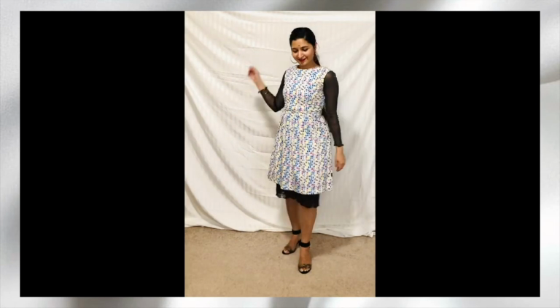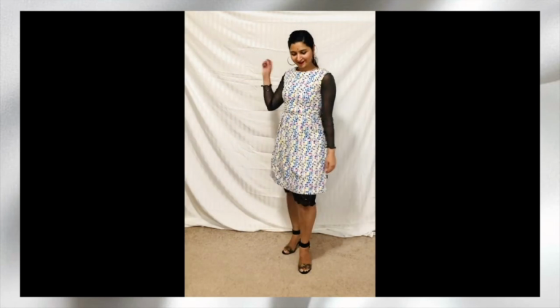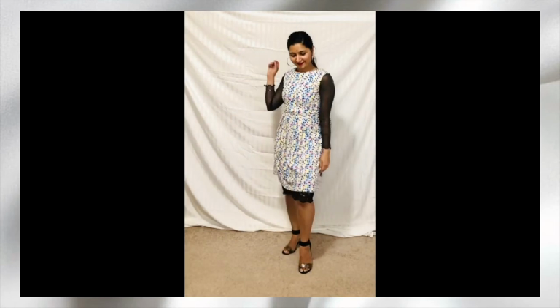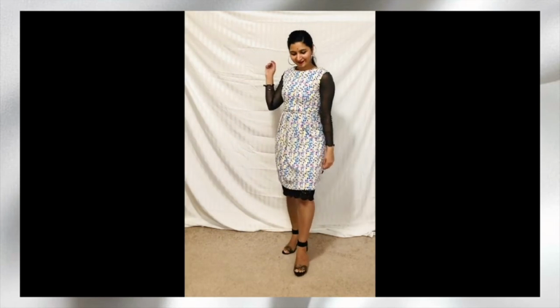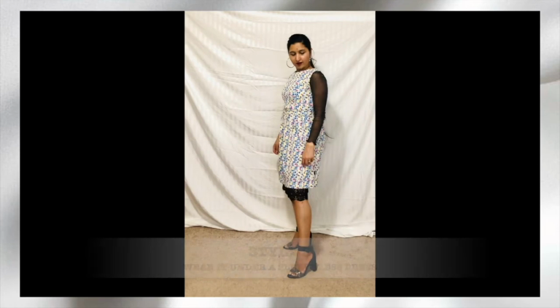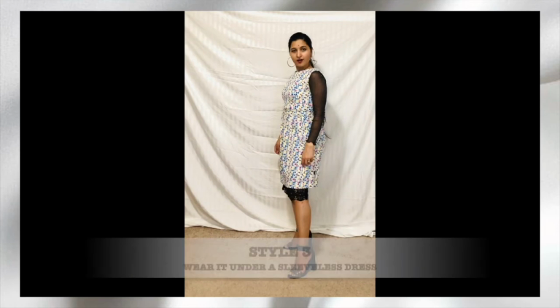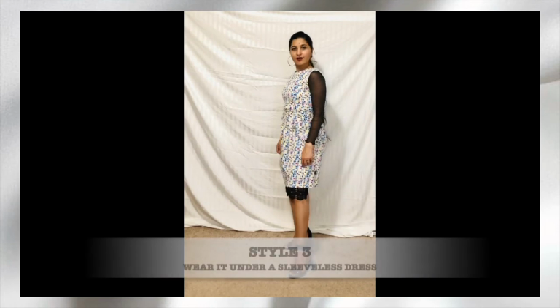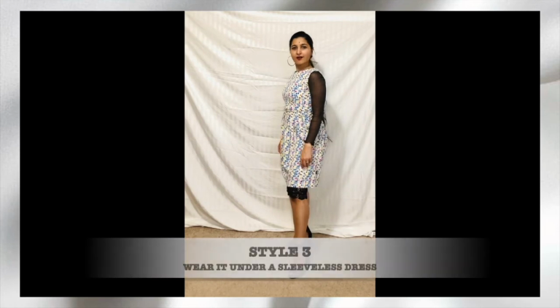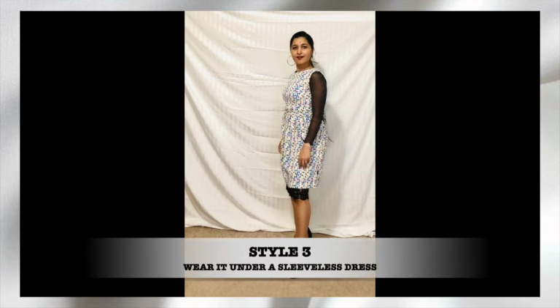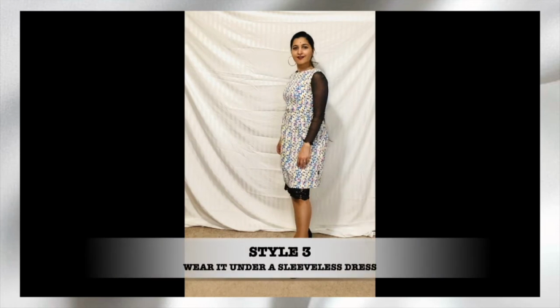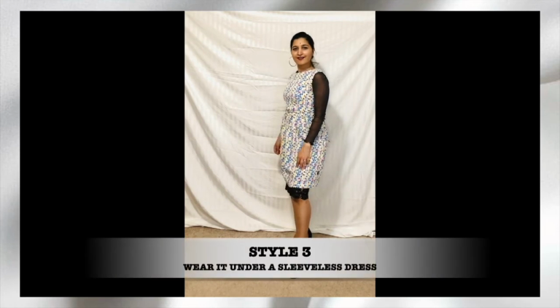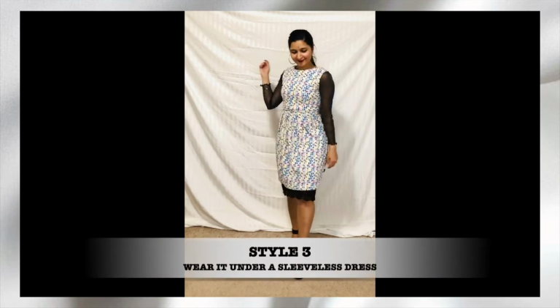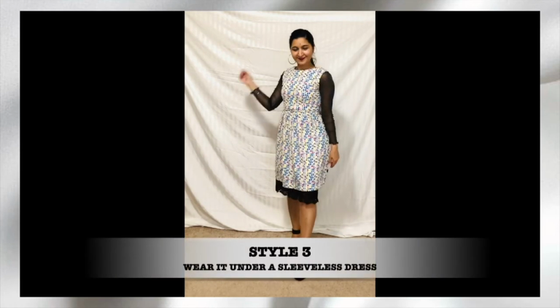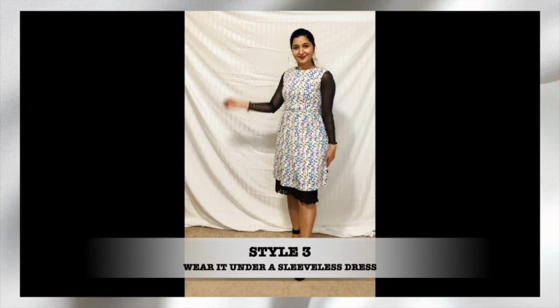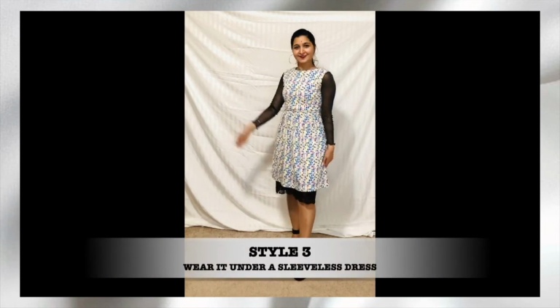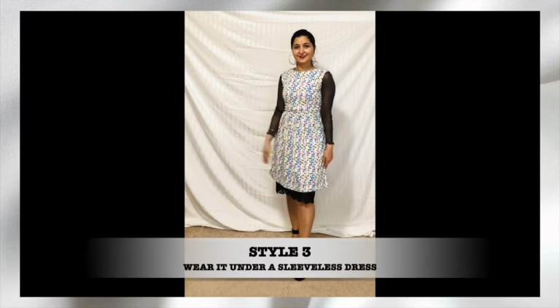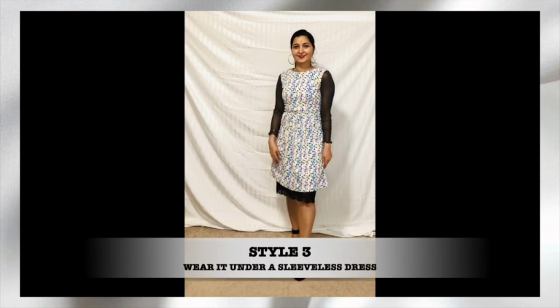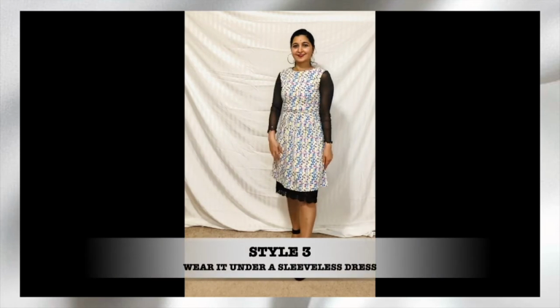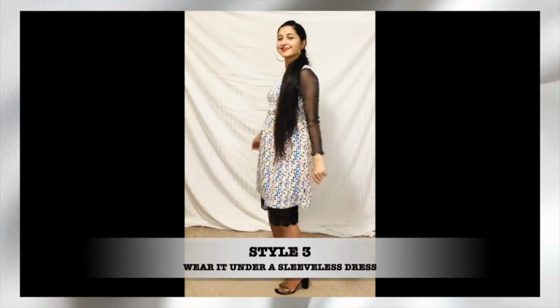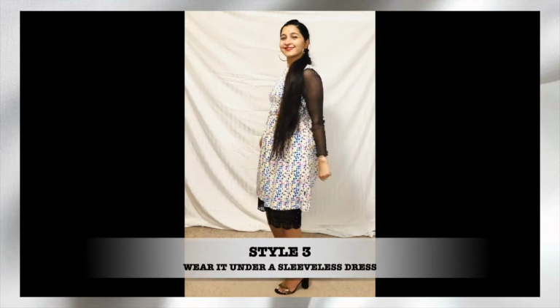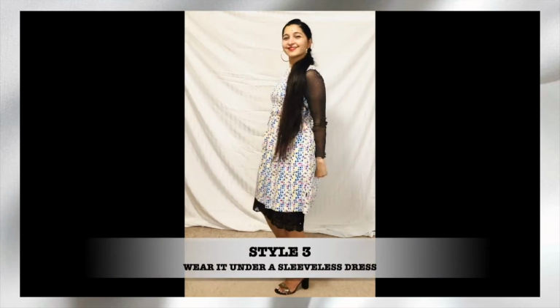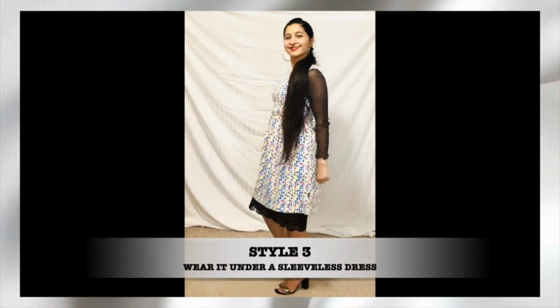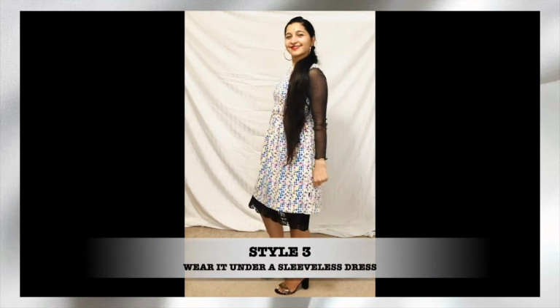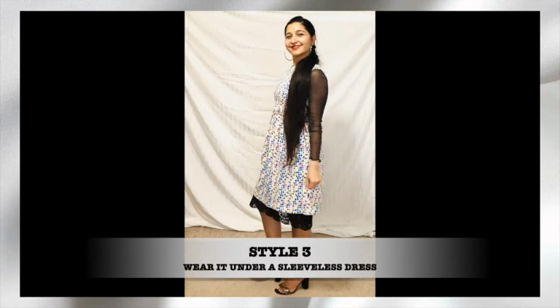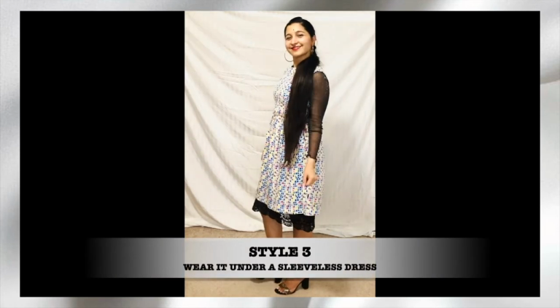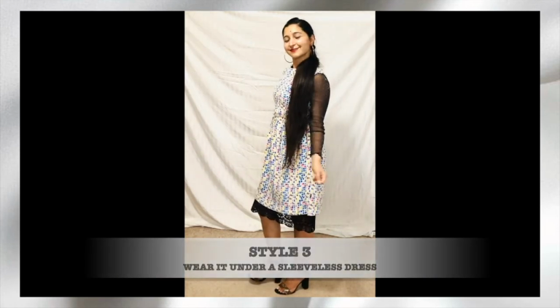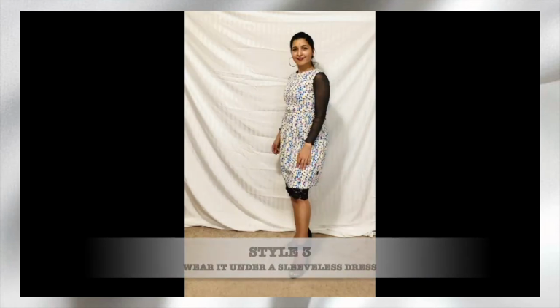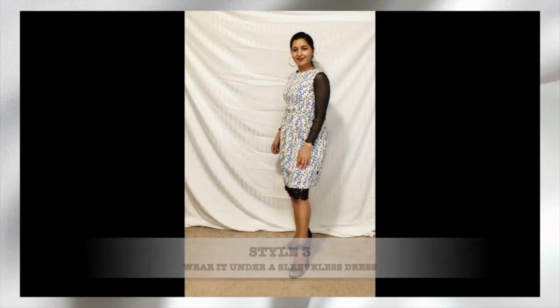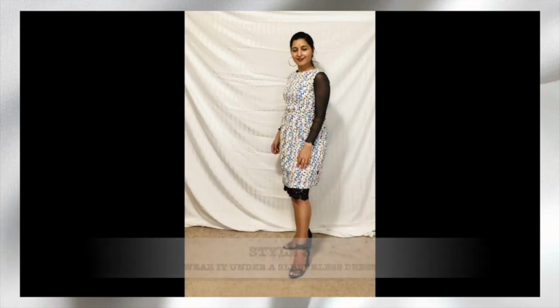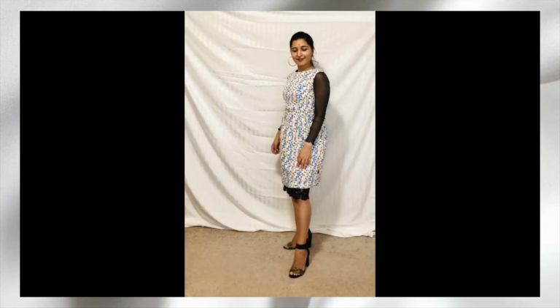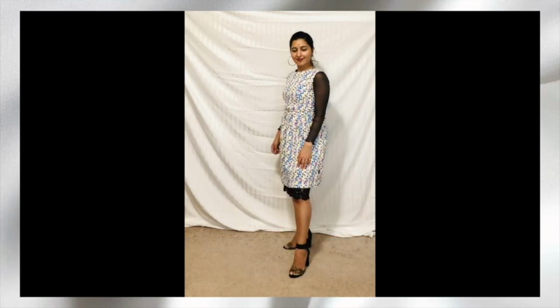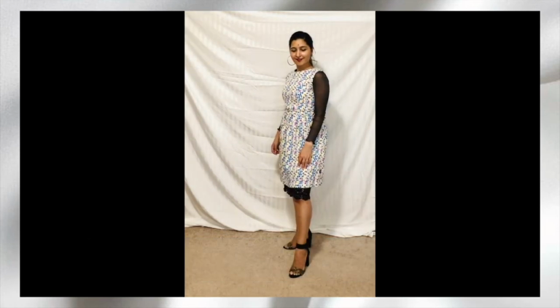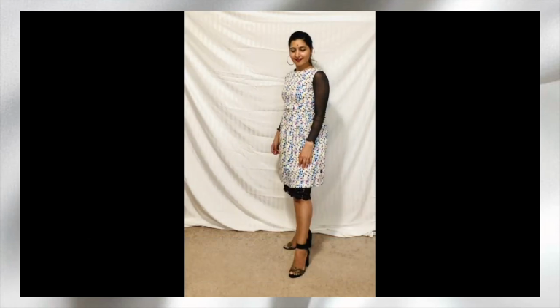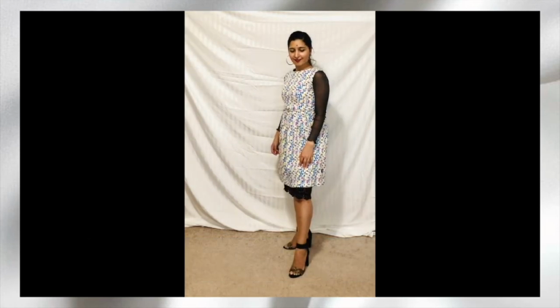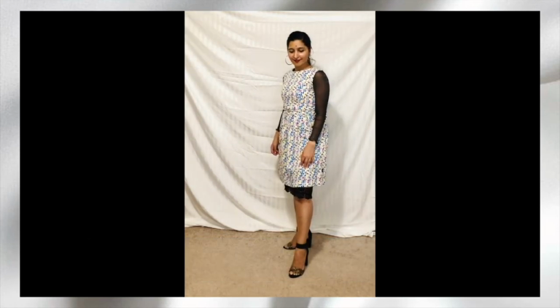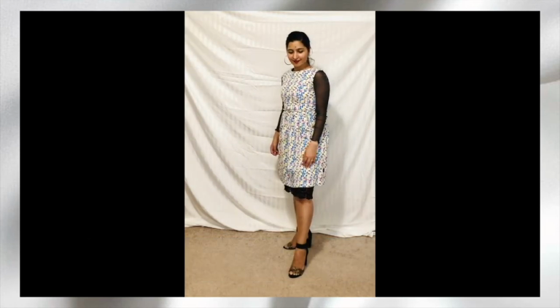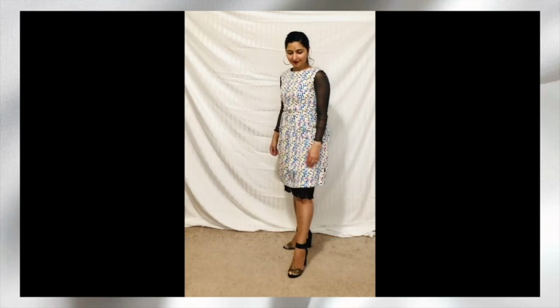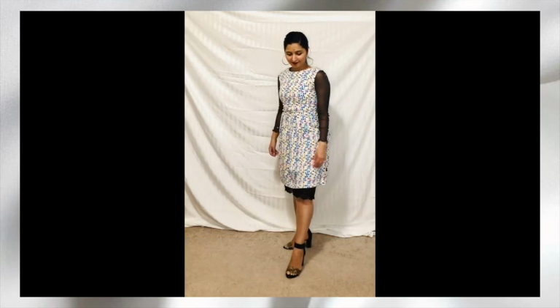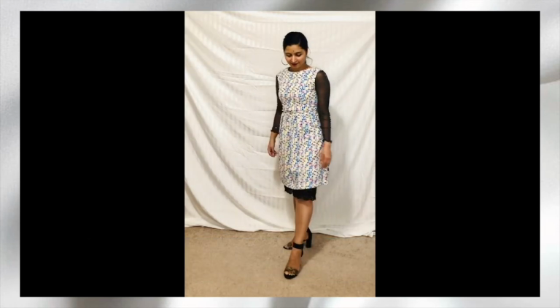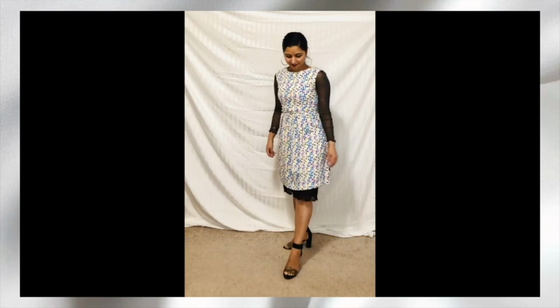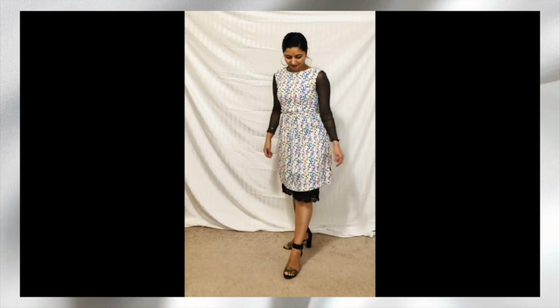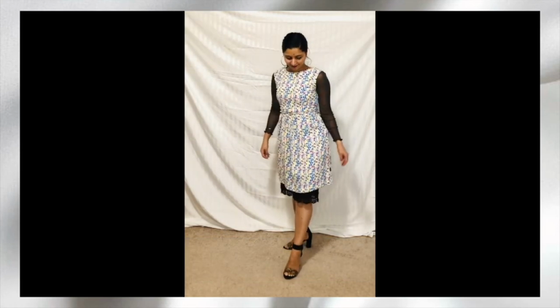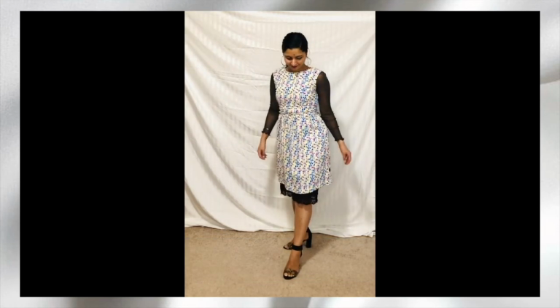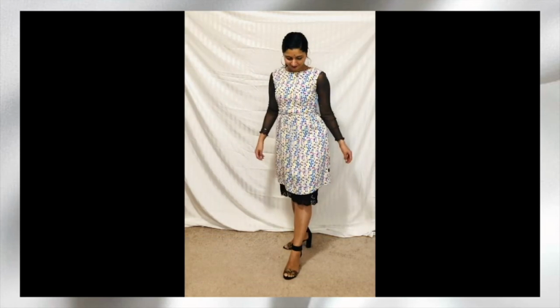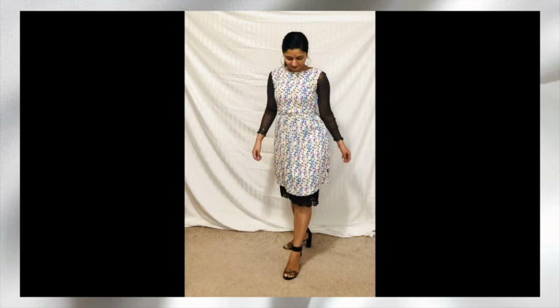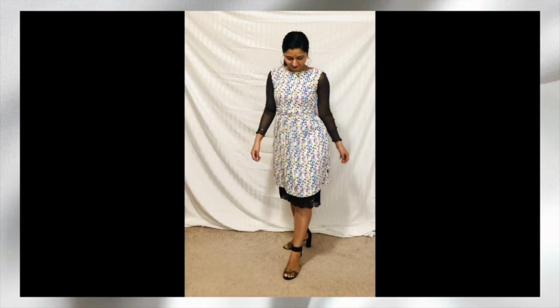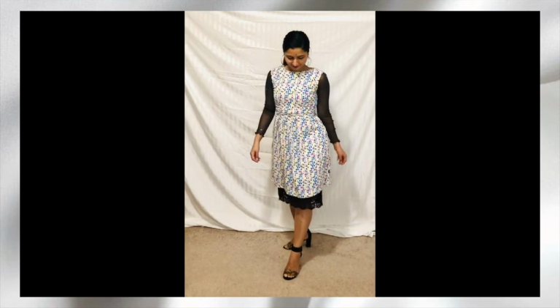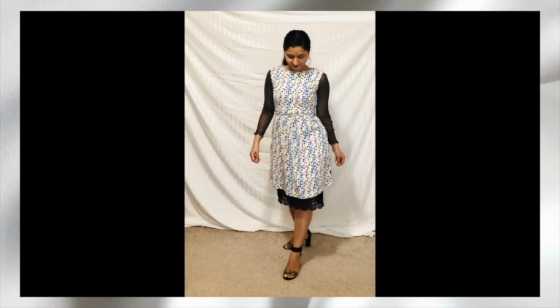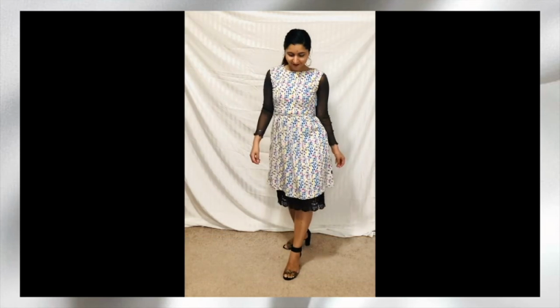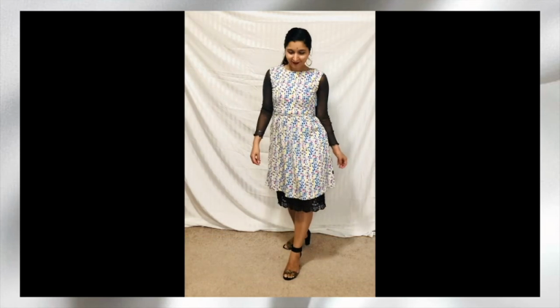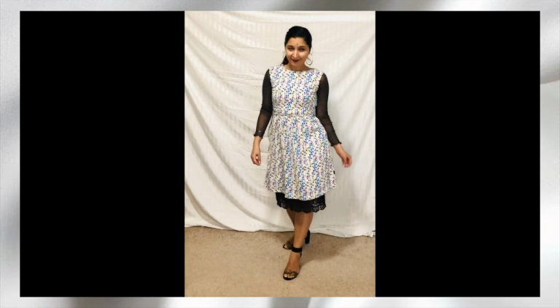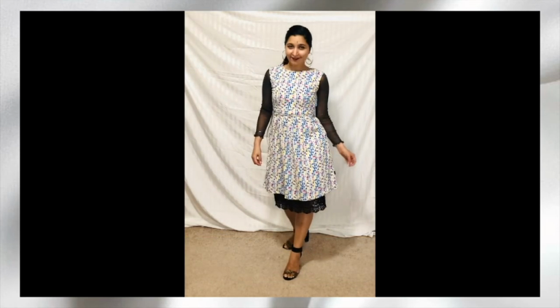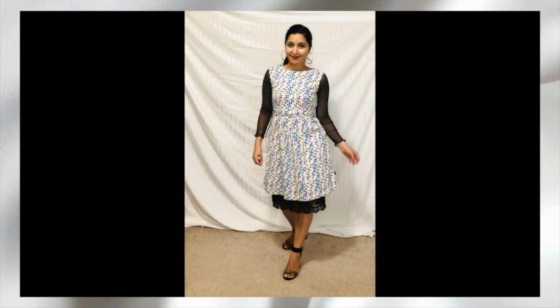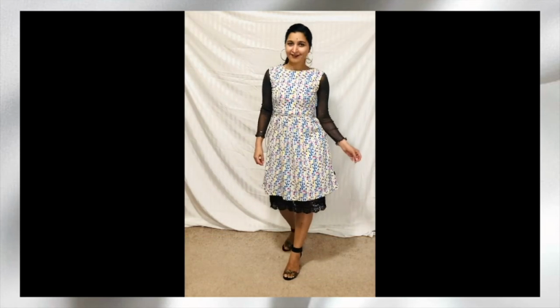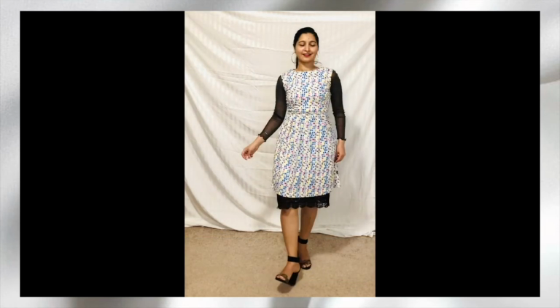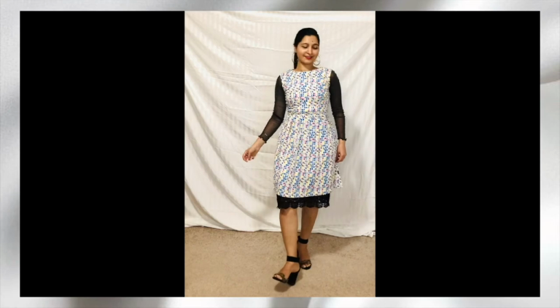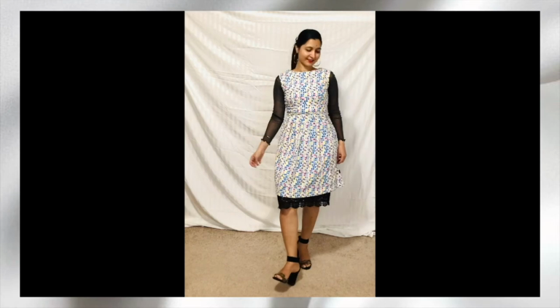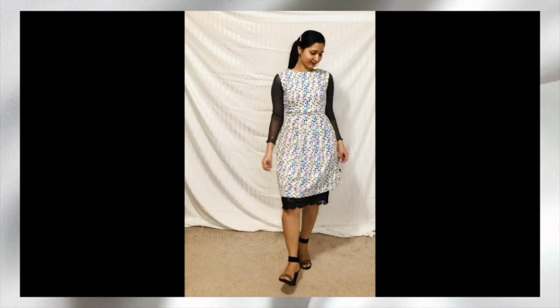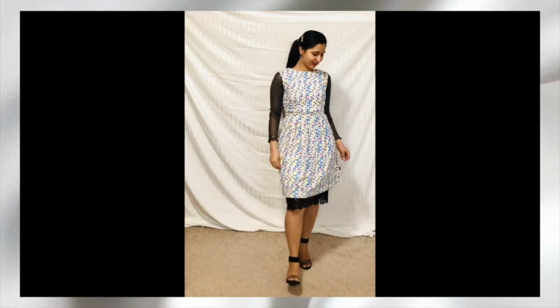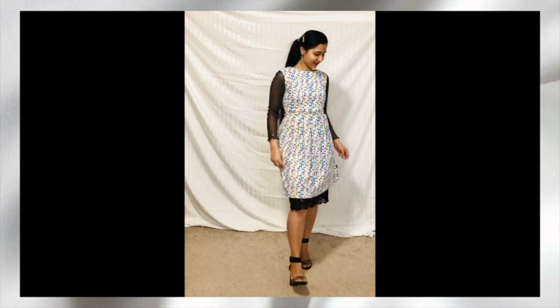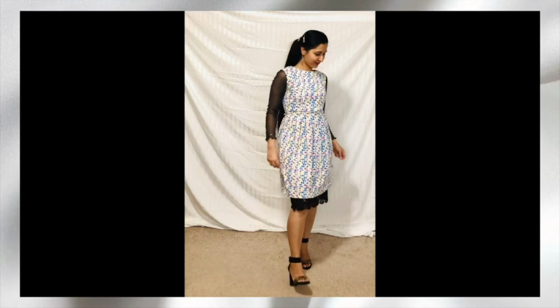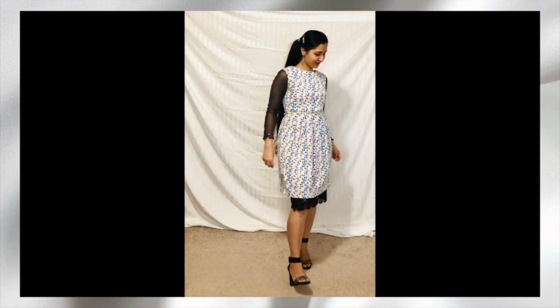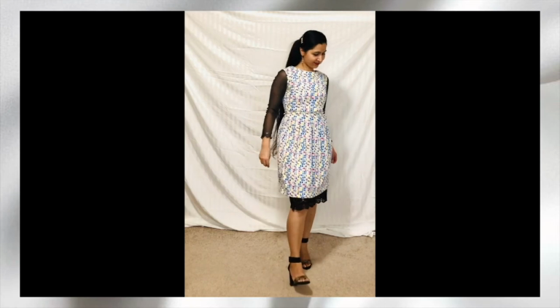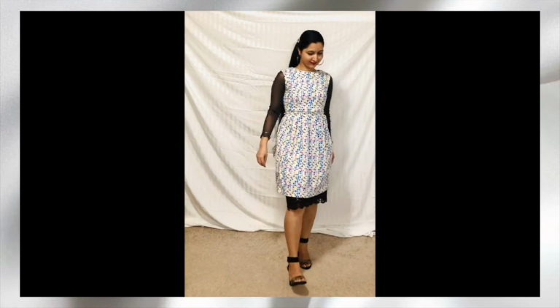Another way of styling is by putting the sheer top under a sleeveless dress and showing off those statement sleeves.